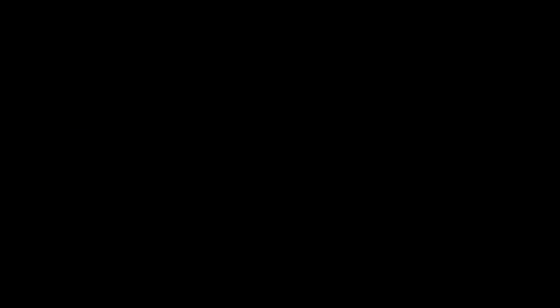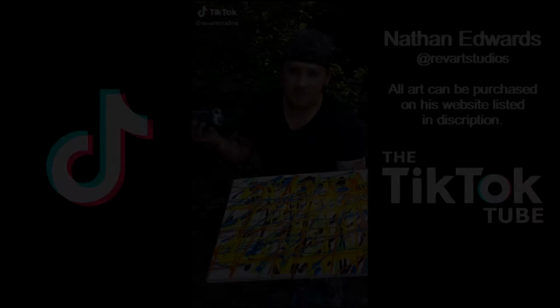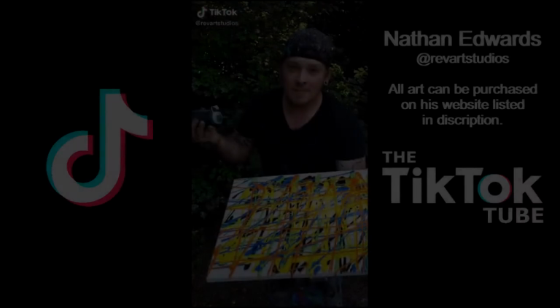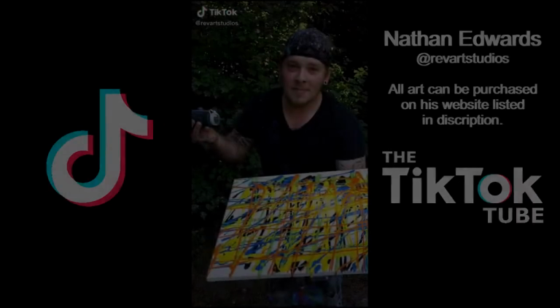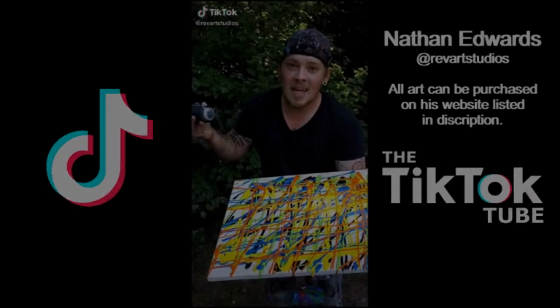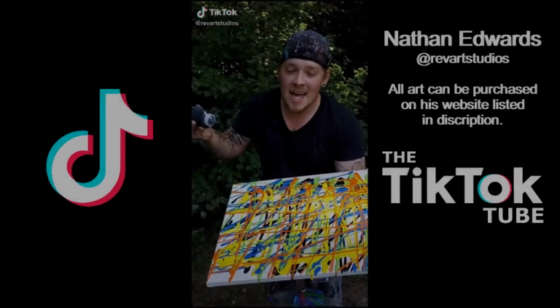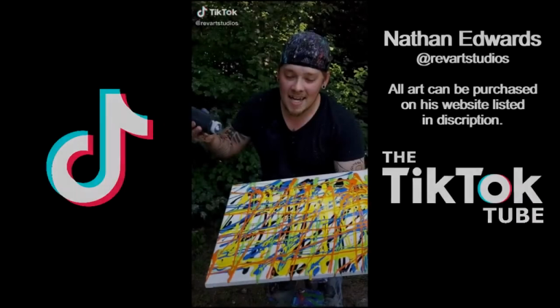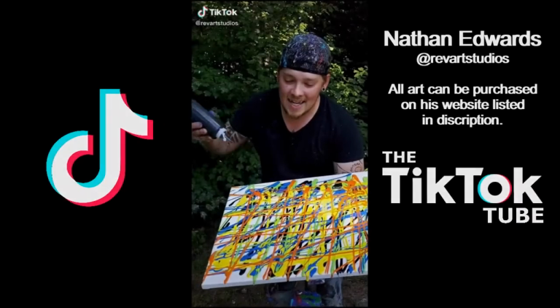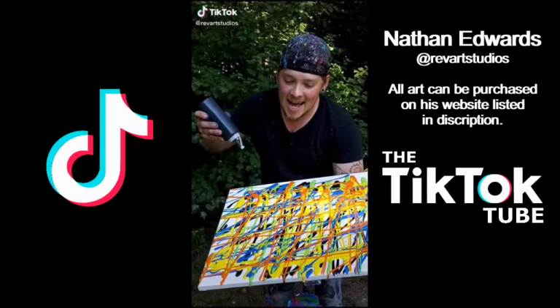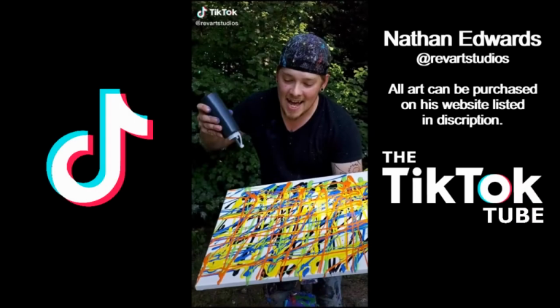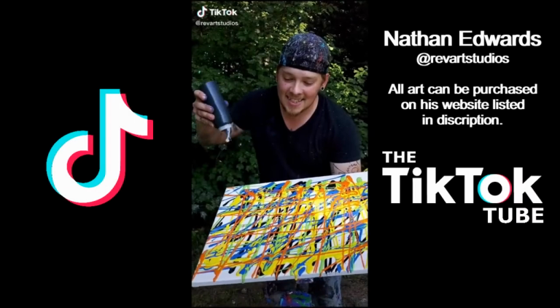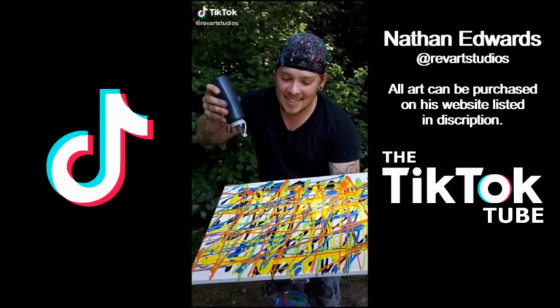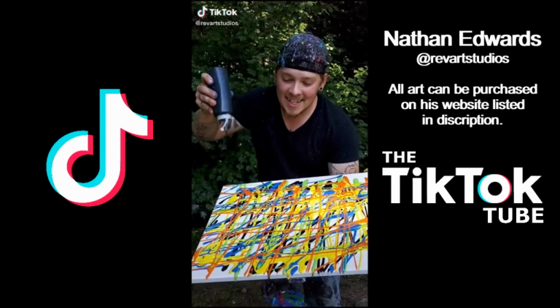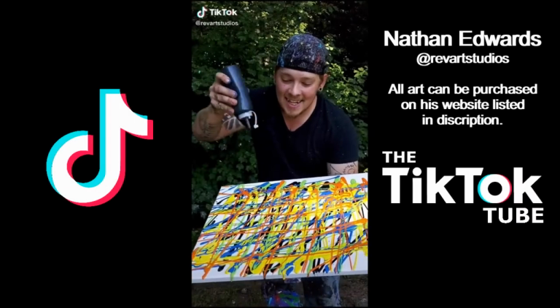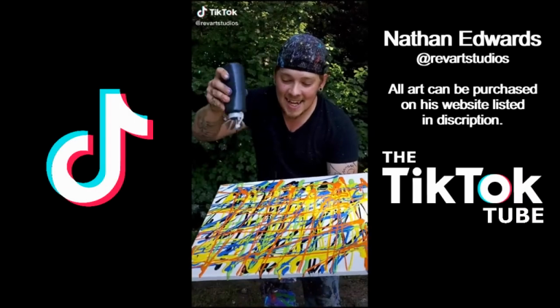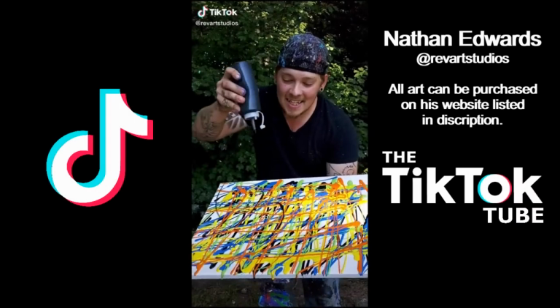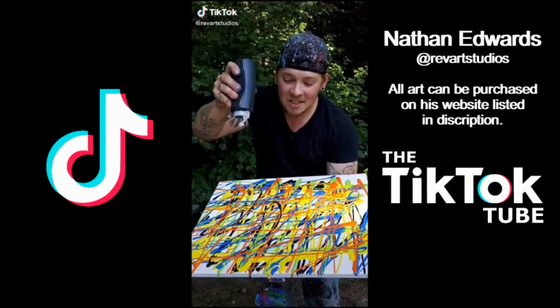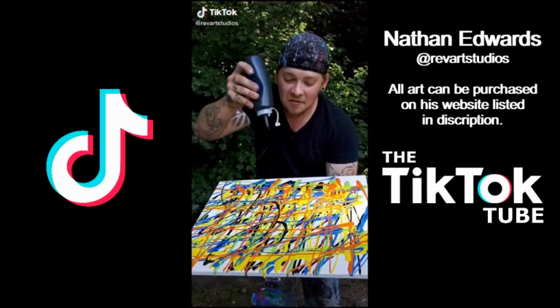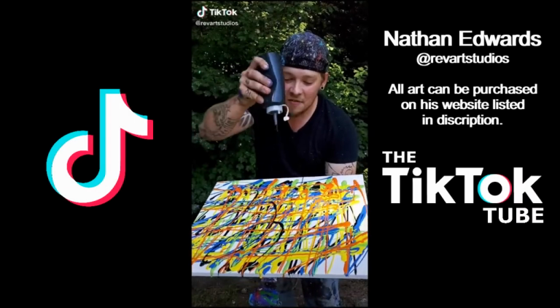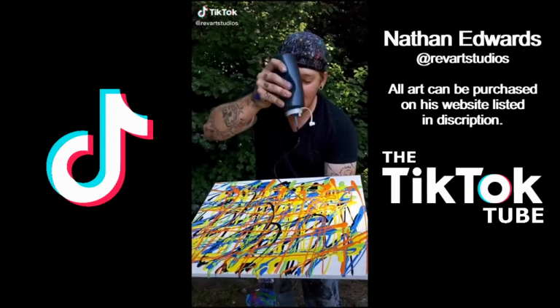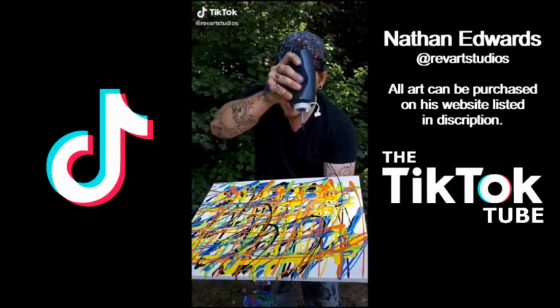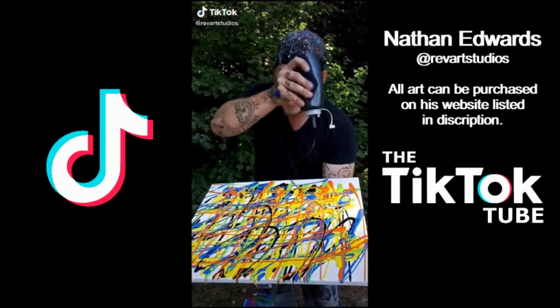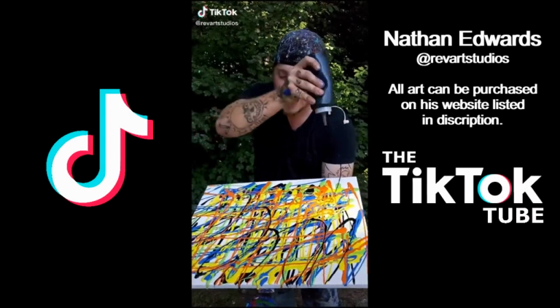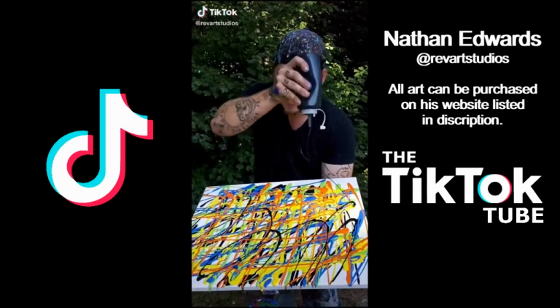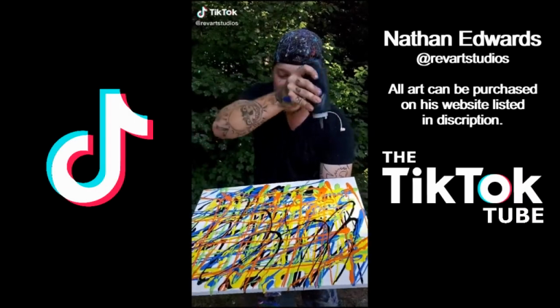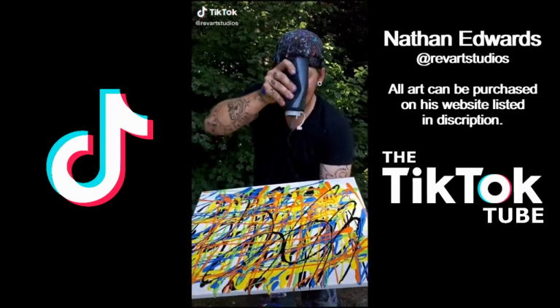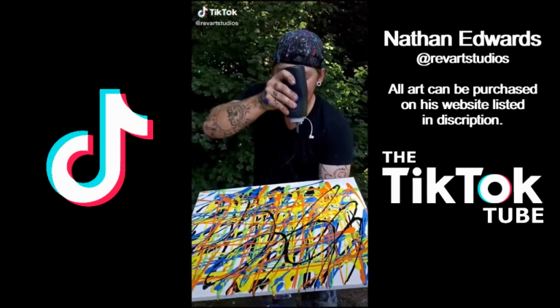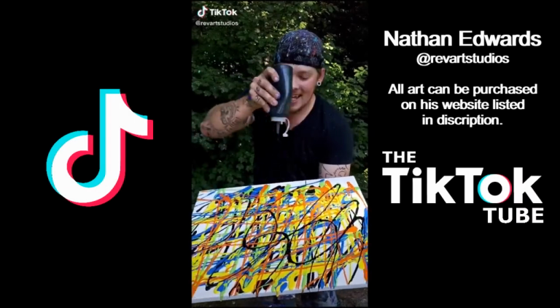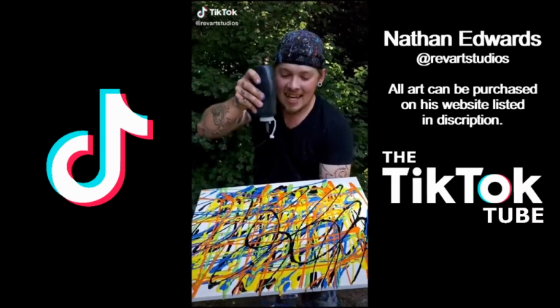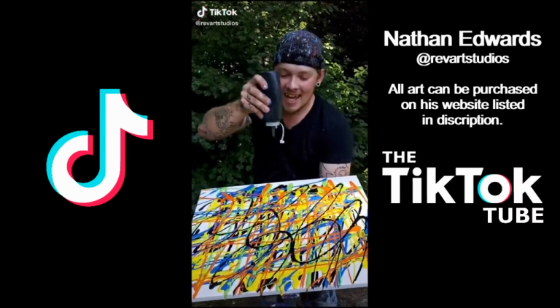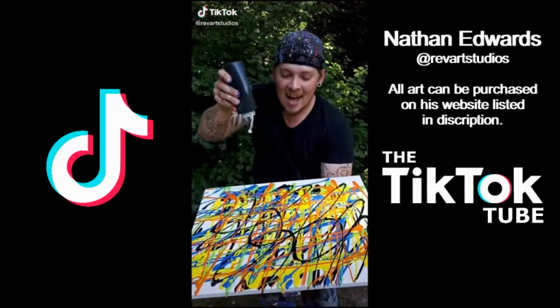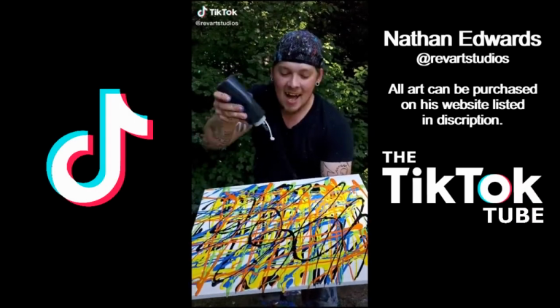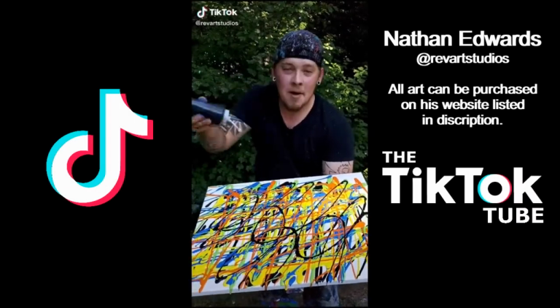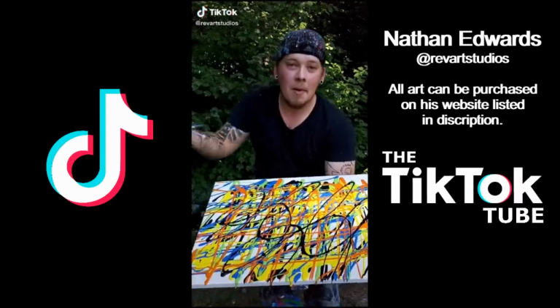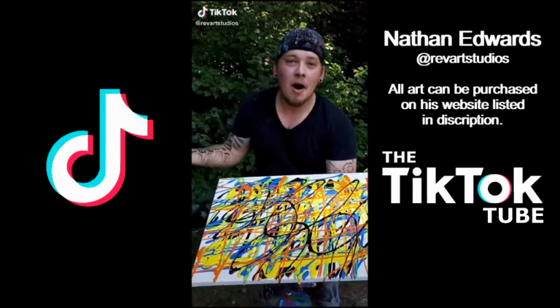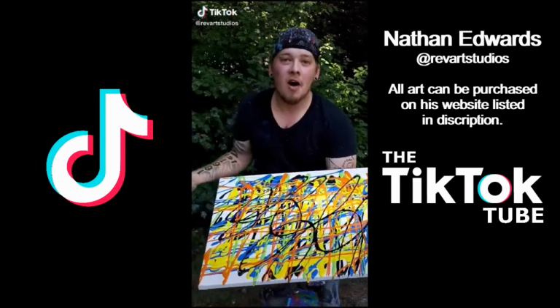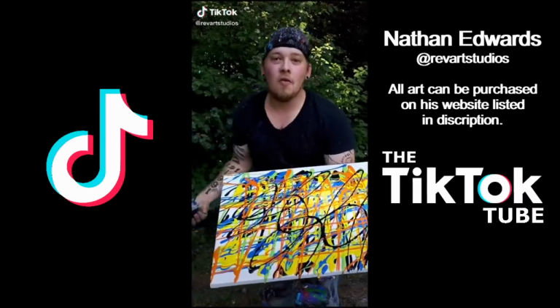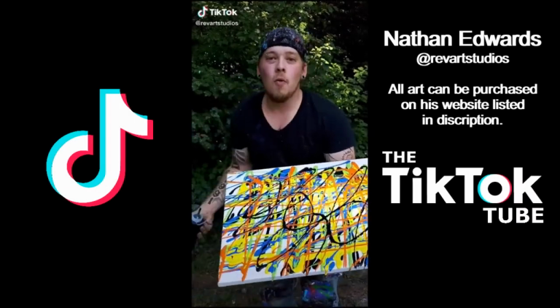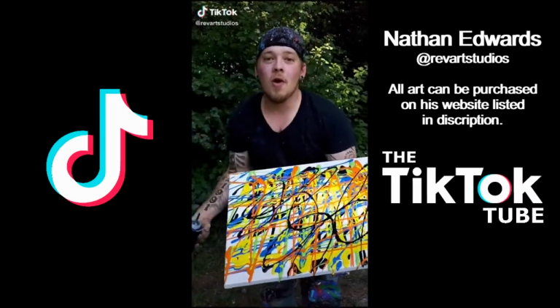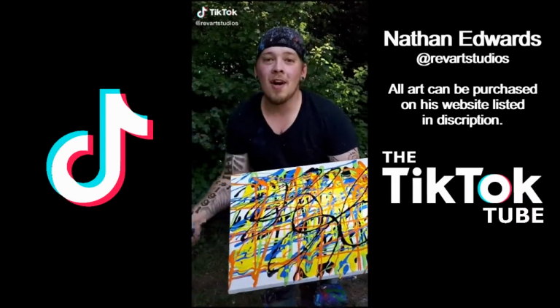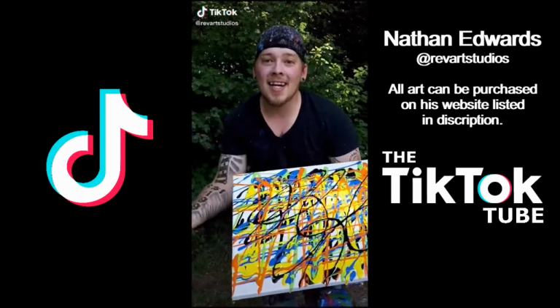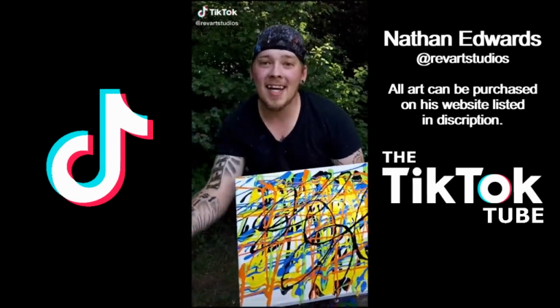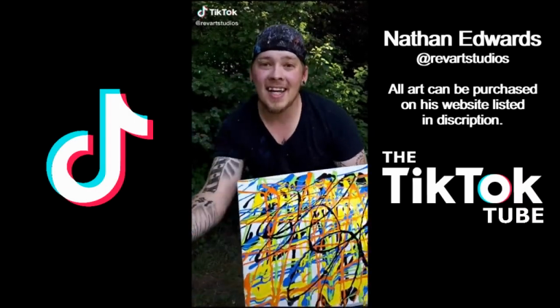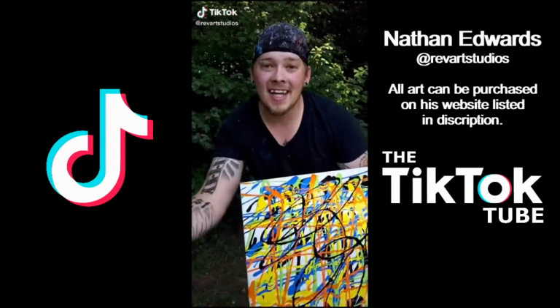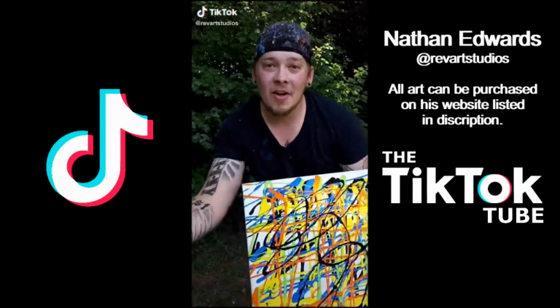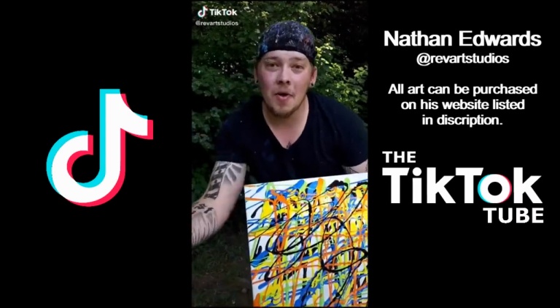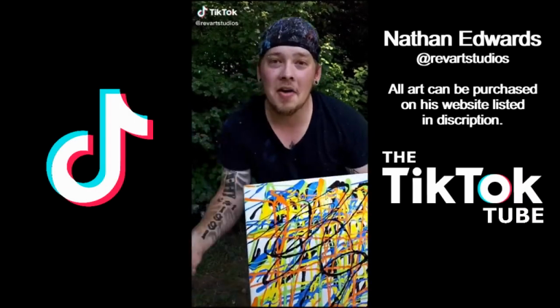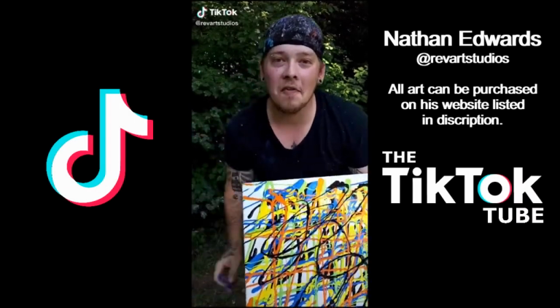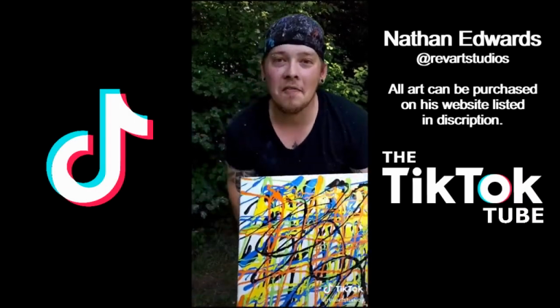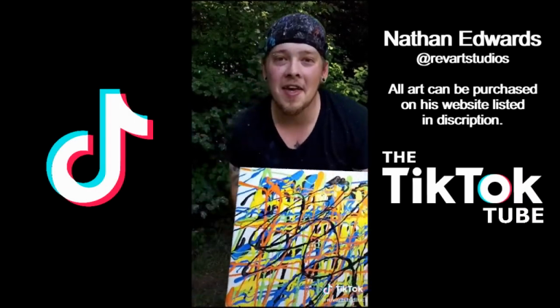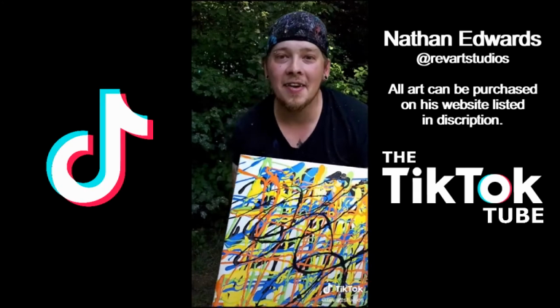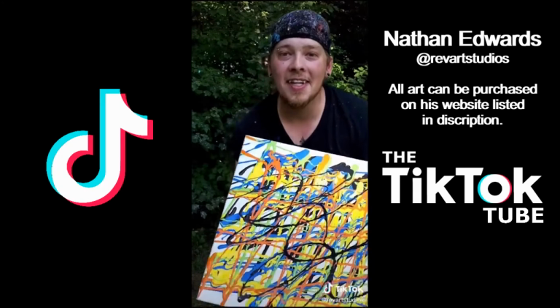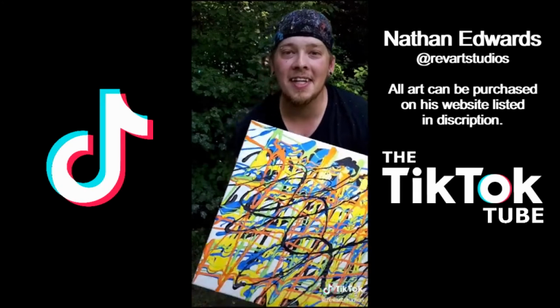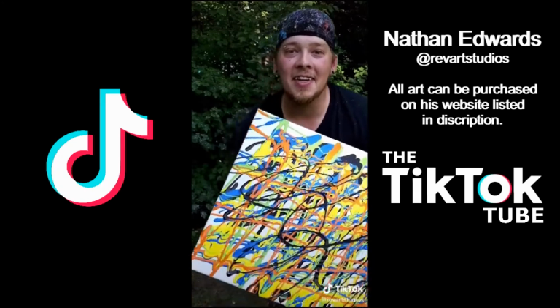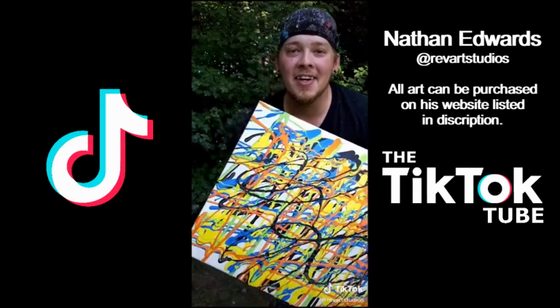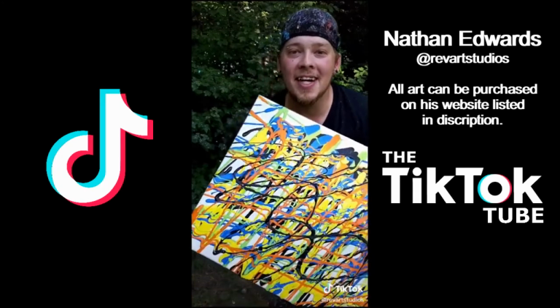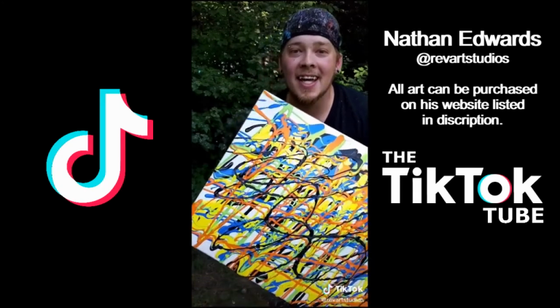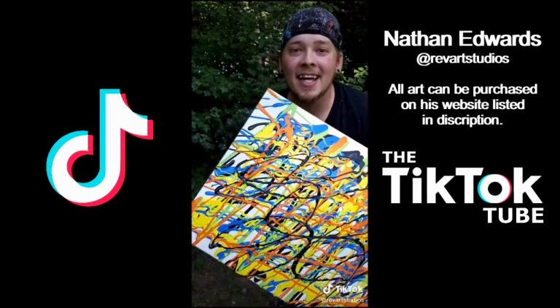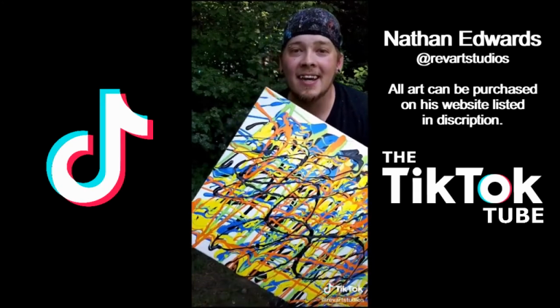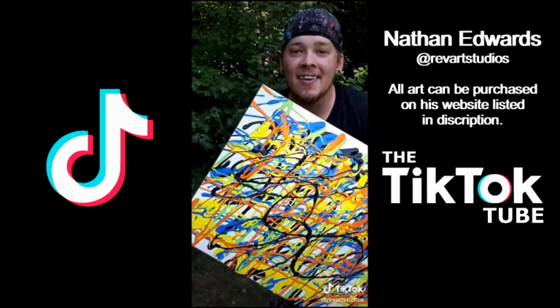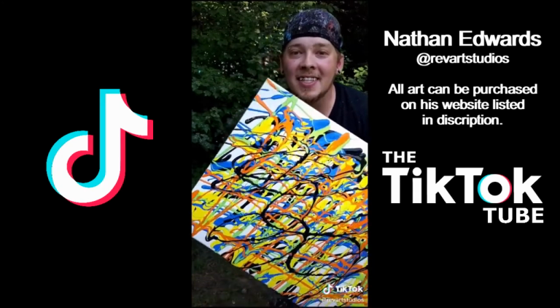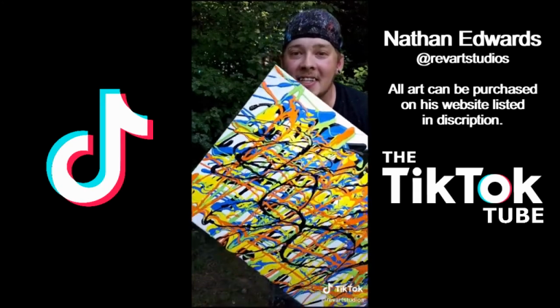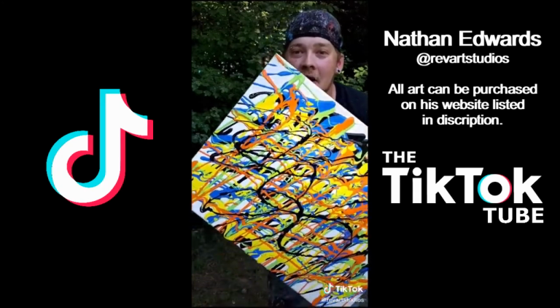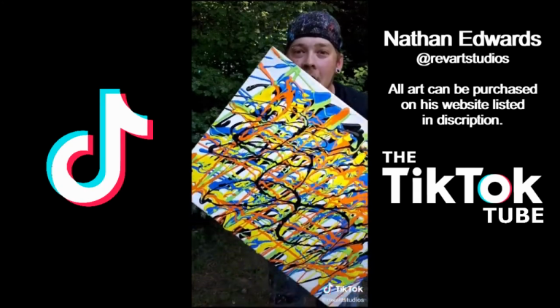Hey guys, it is Friday. I am off work. We are feeling good. Let's go.